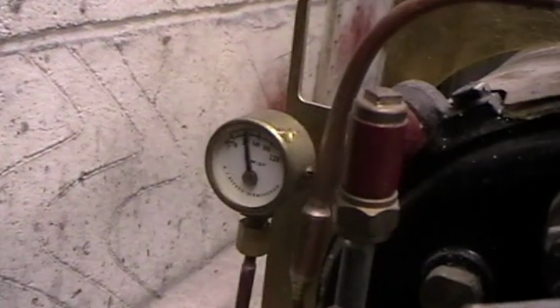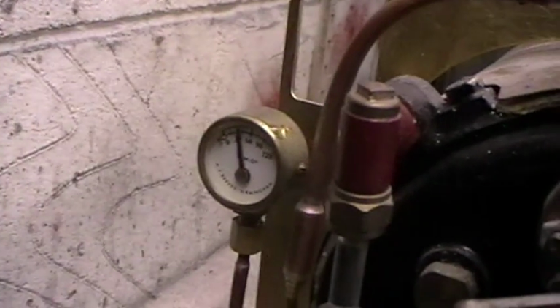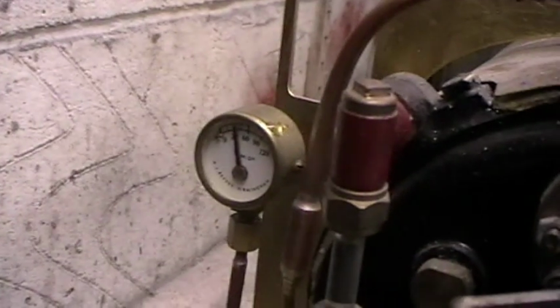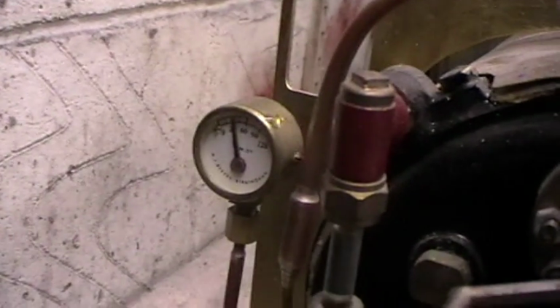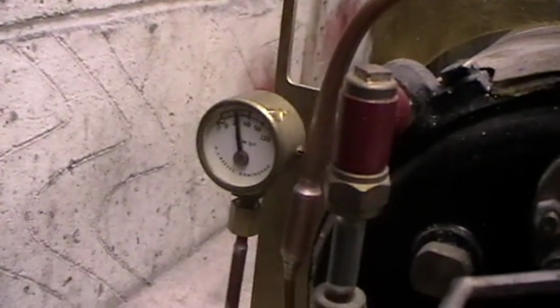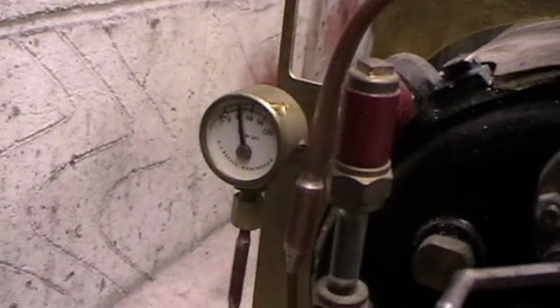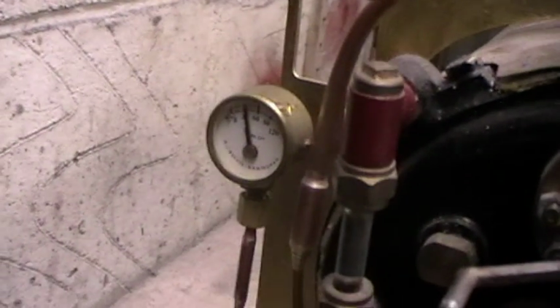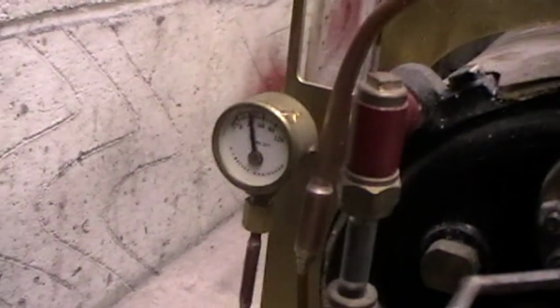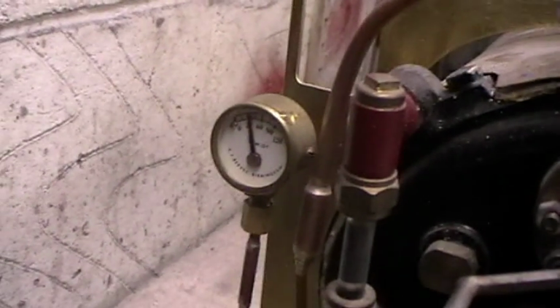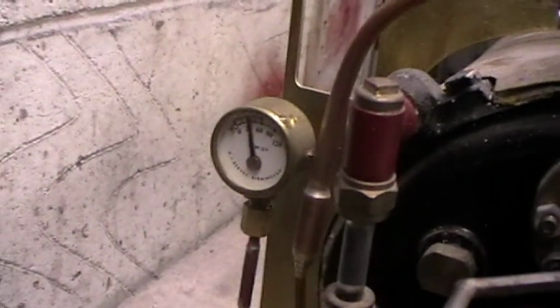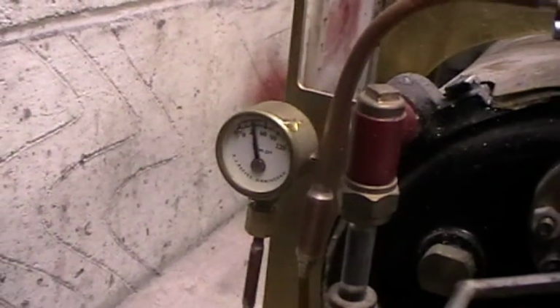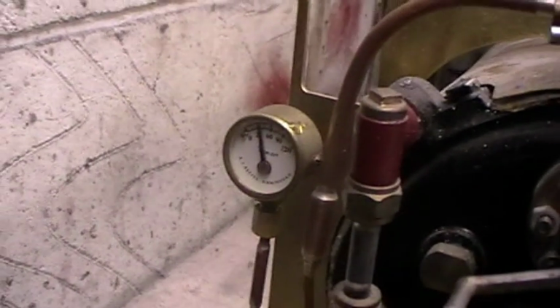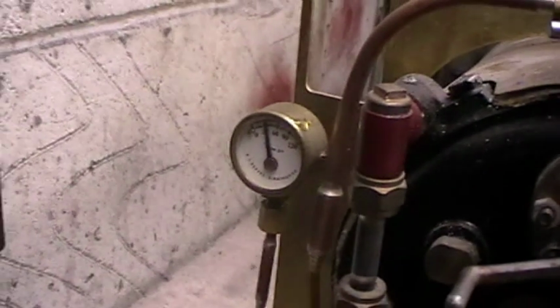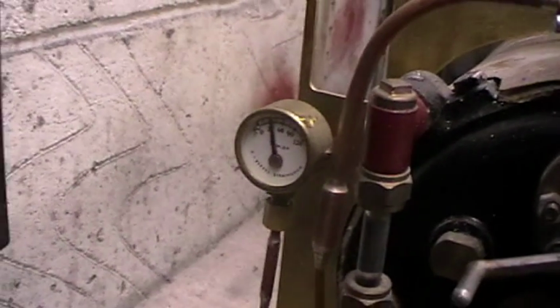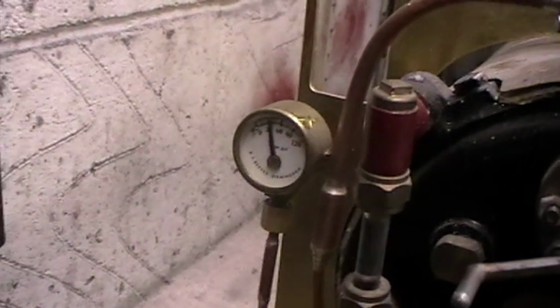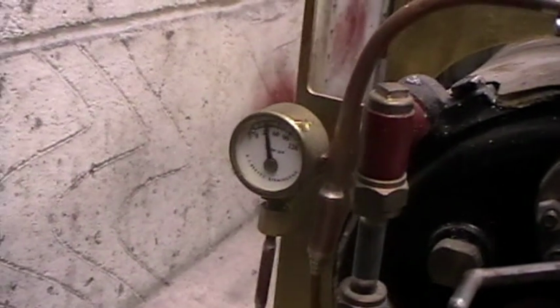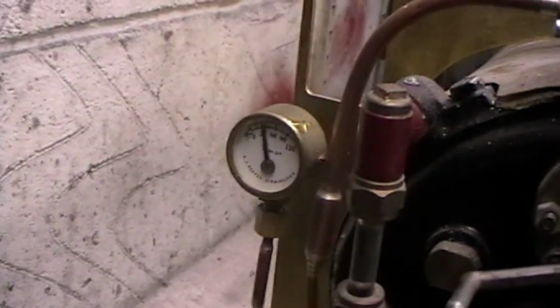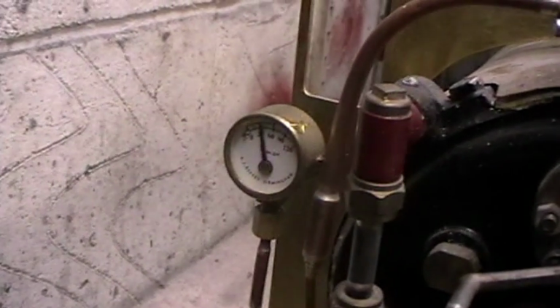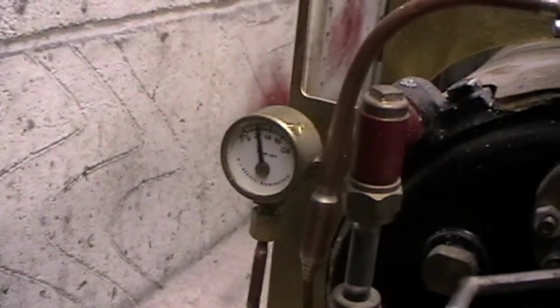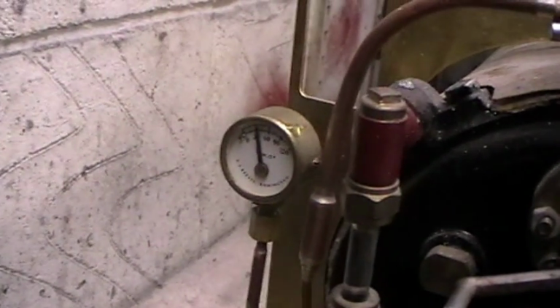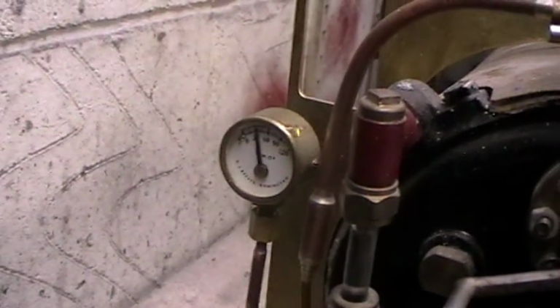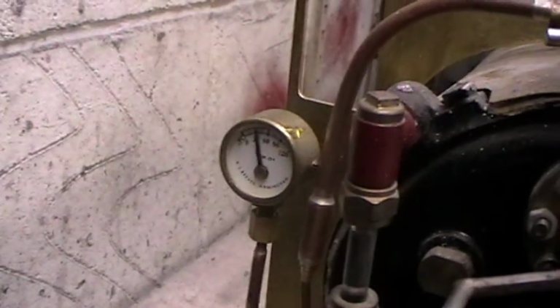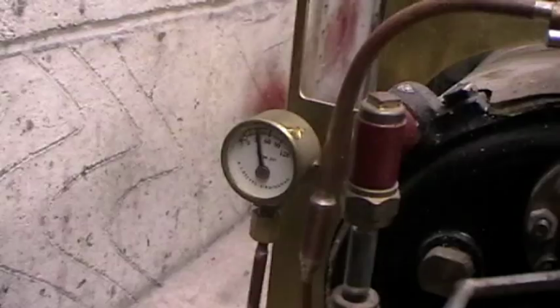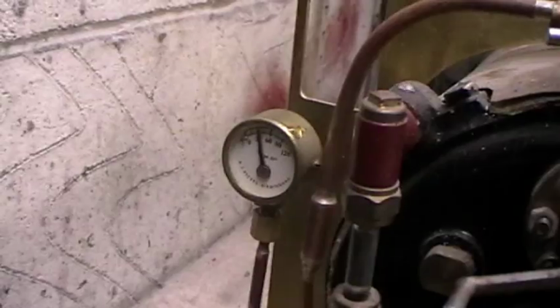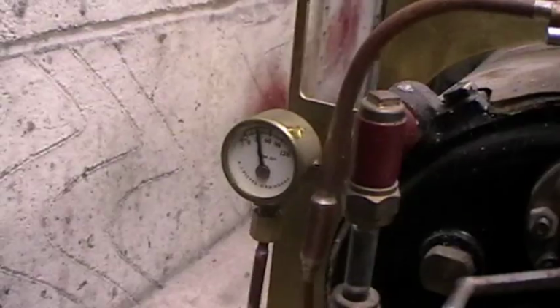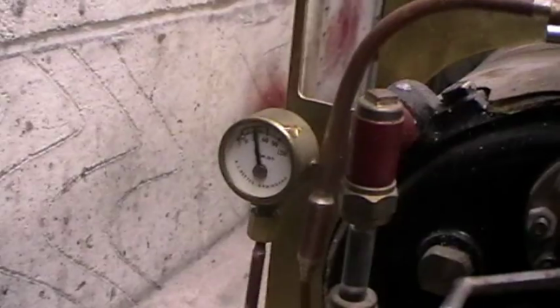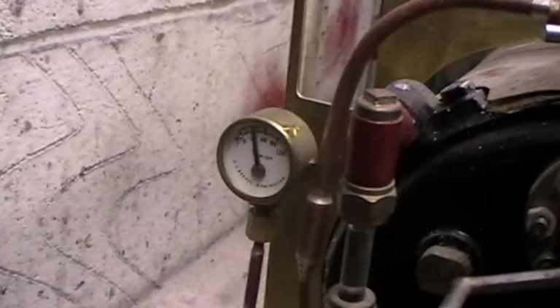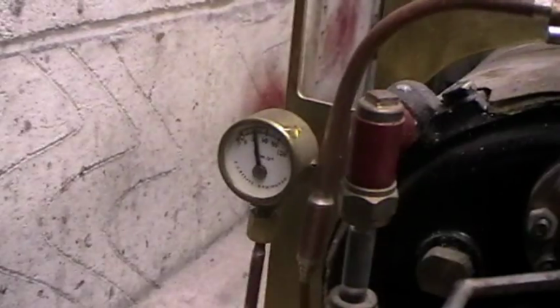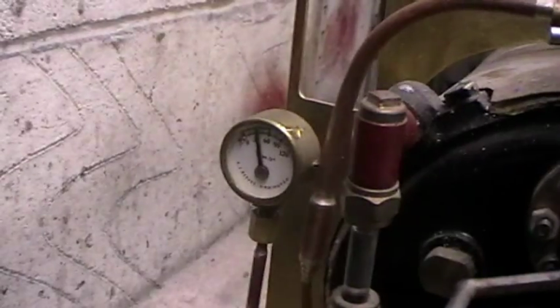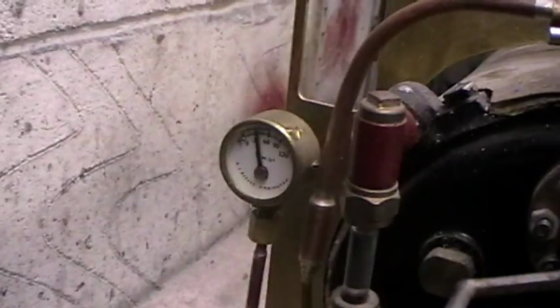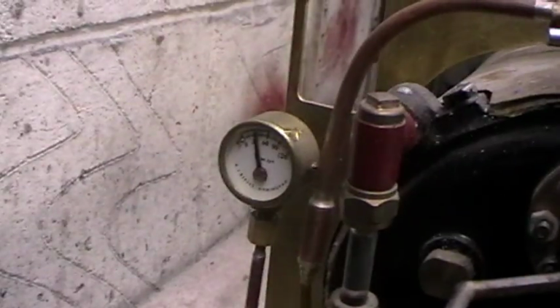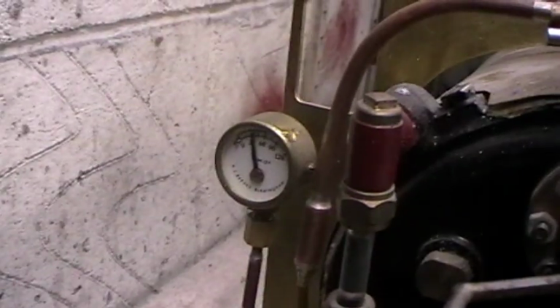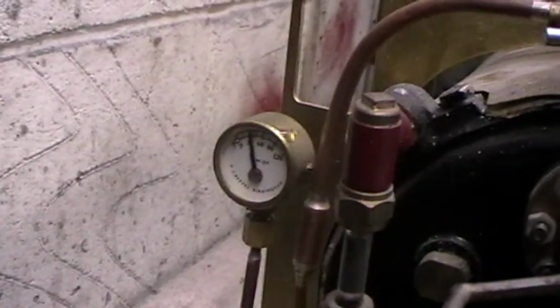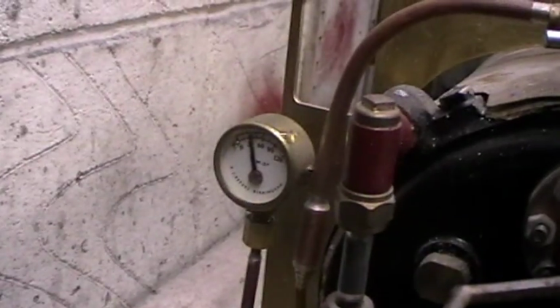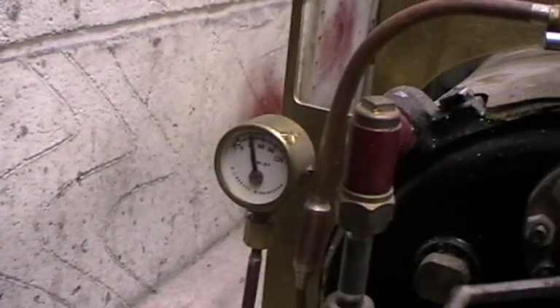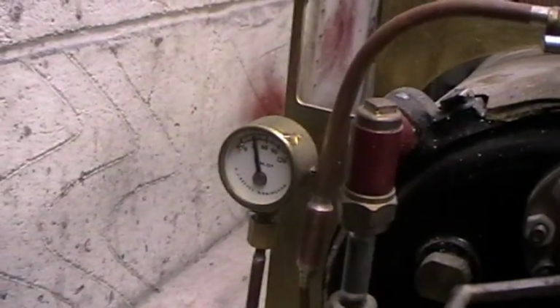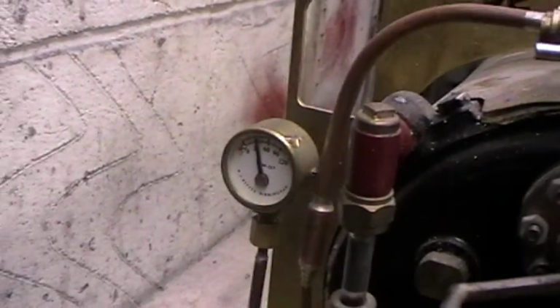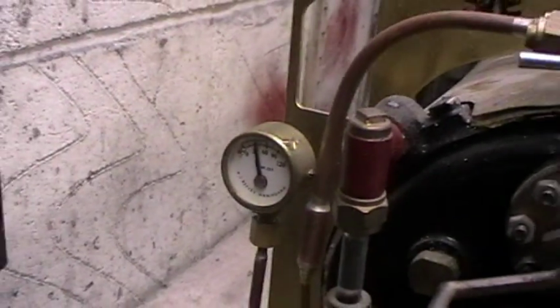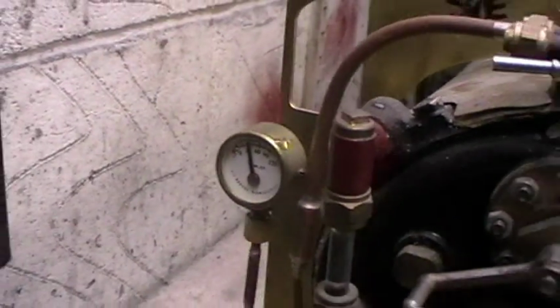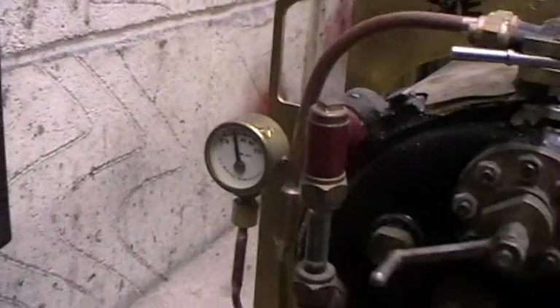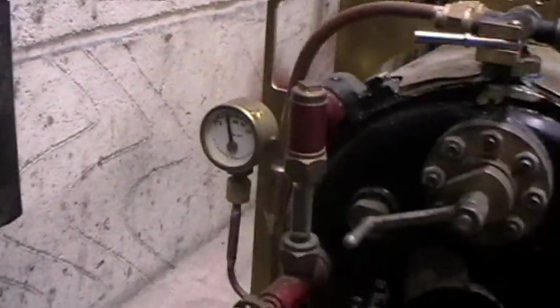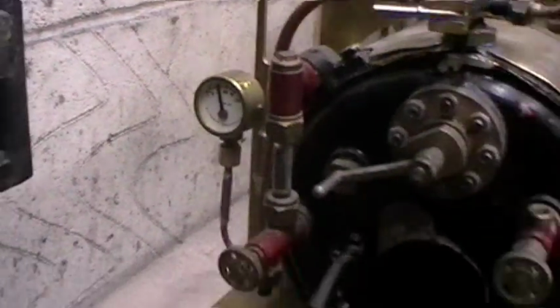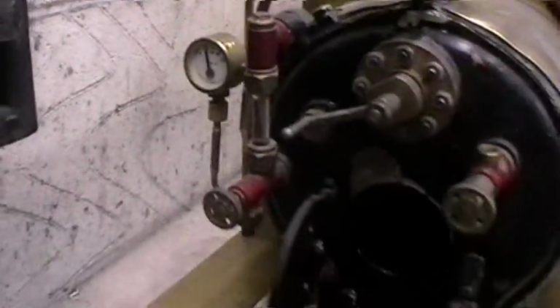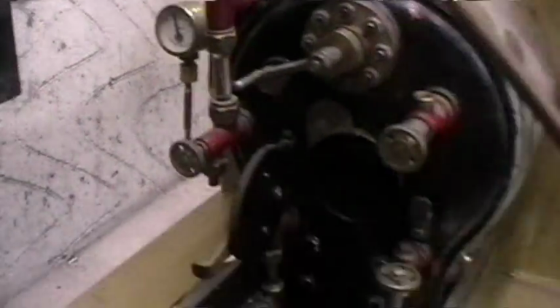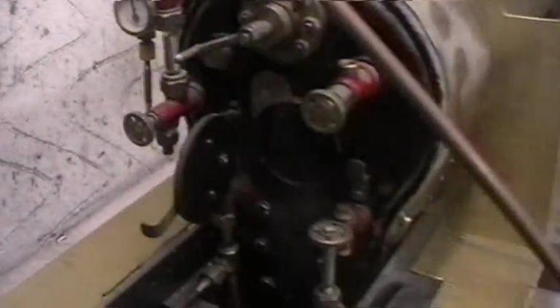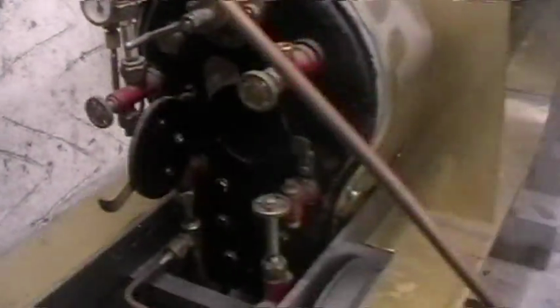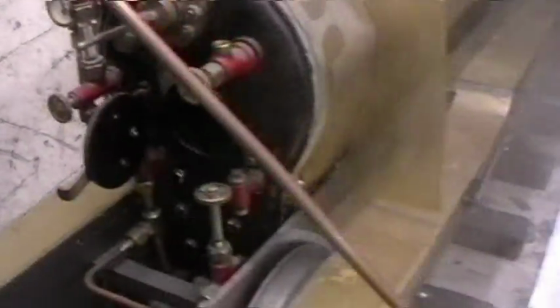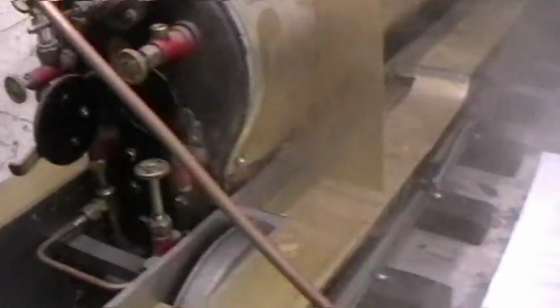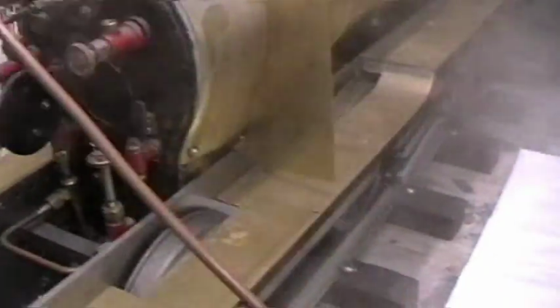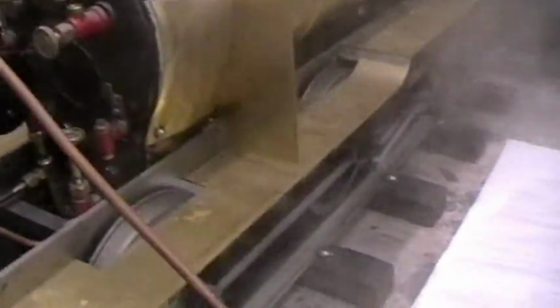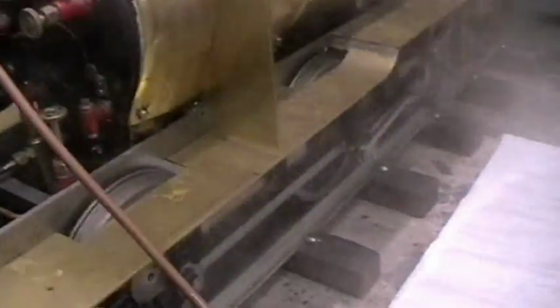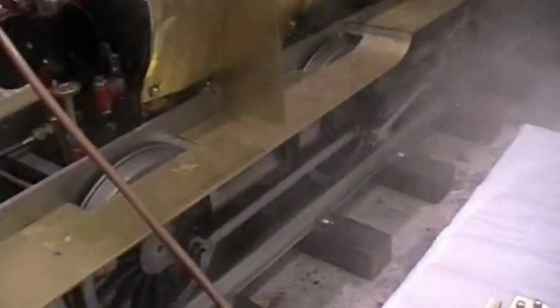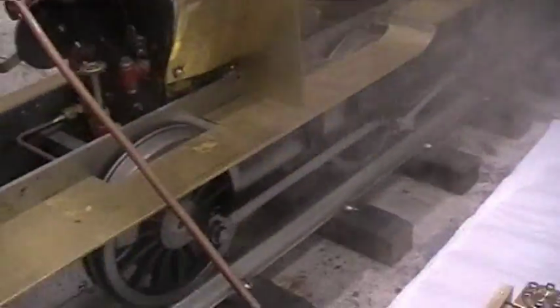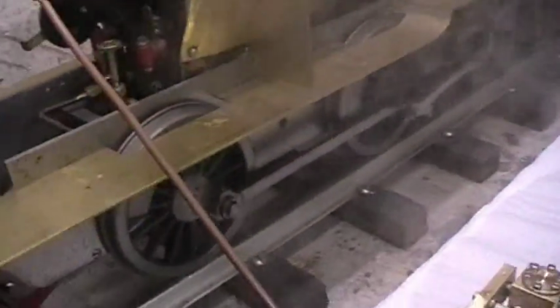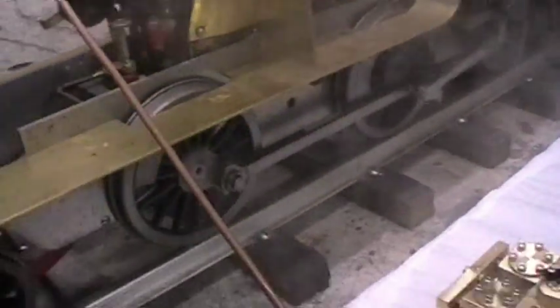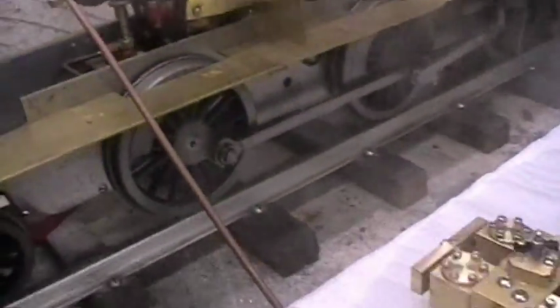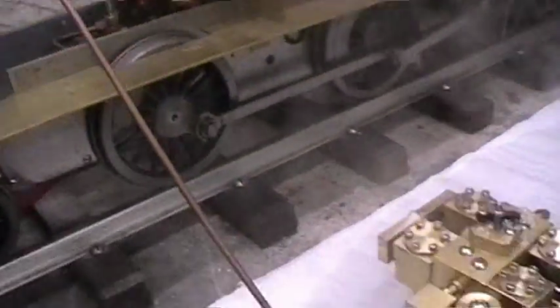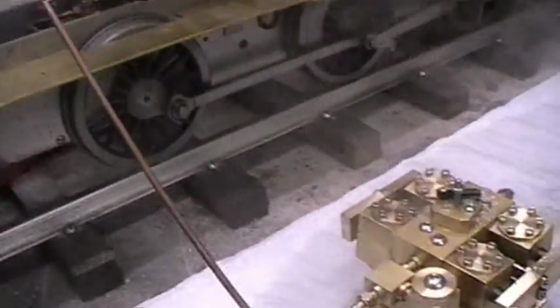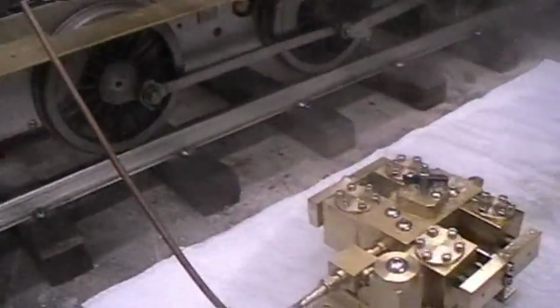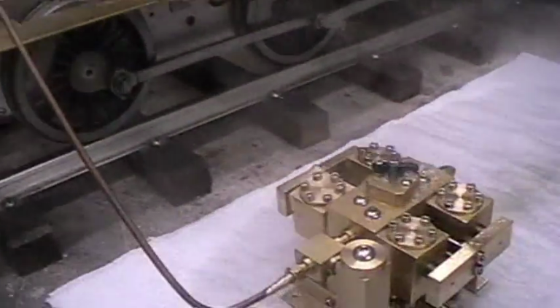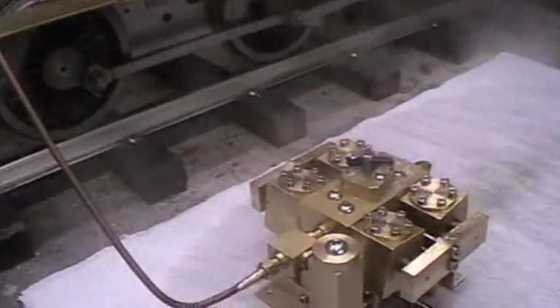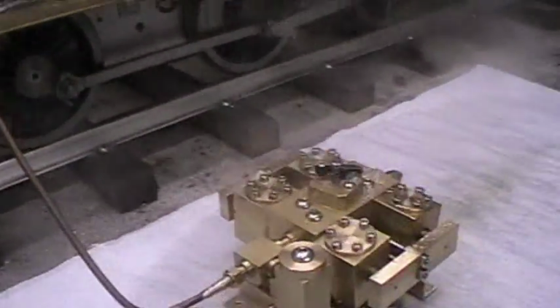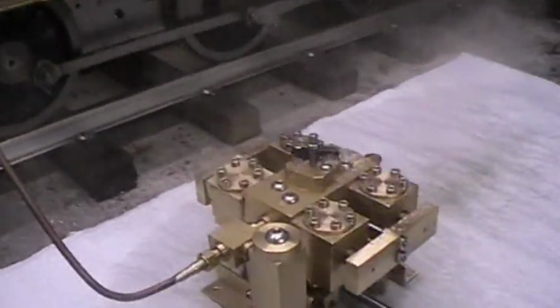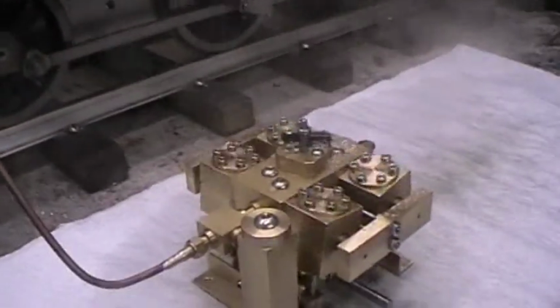Now running at a pressure of about 30 psi, I'm just going to lift the engine.